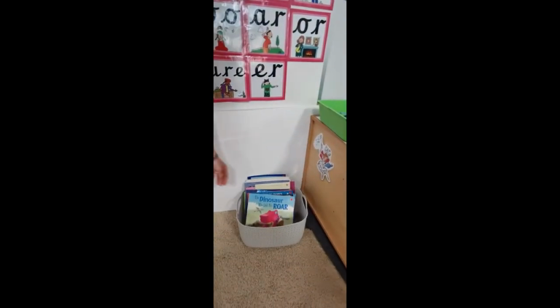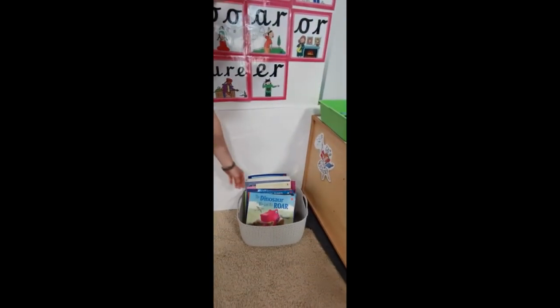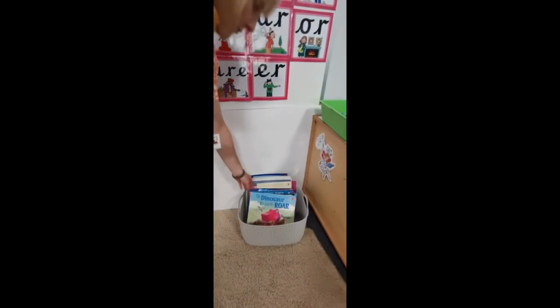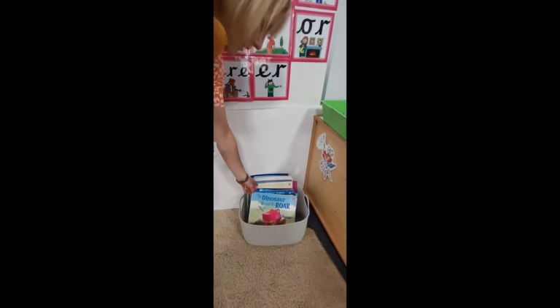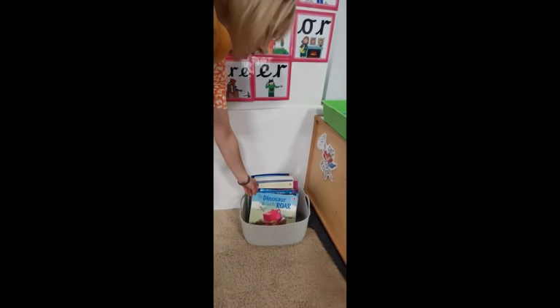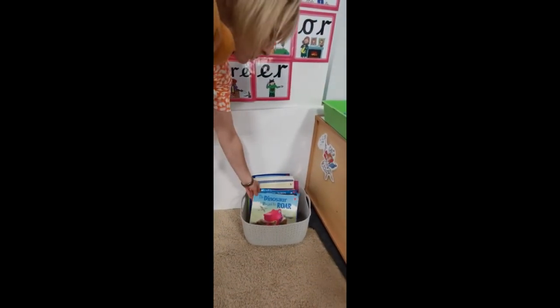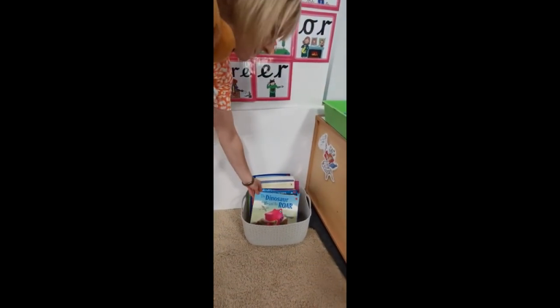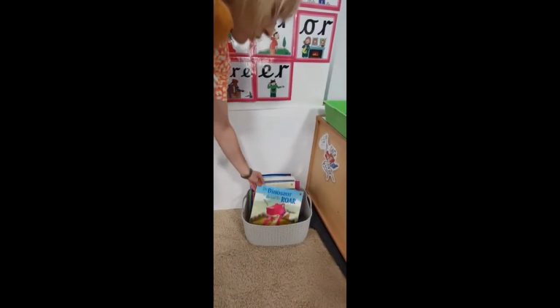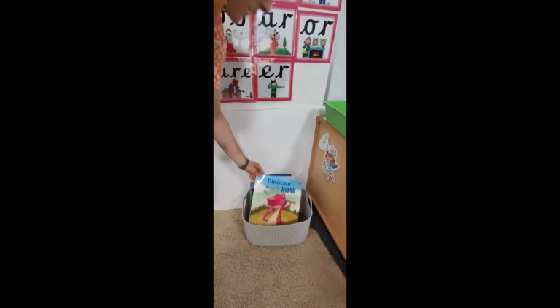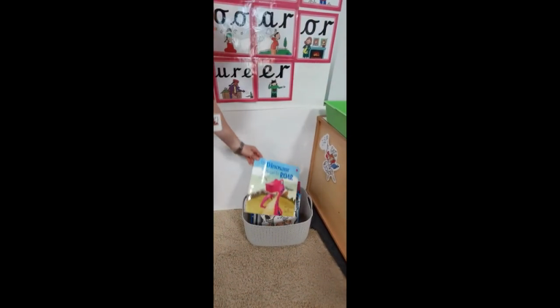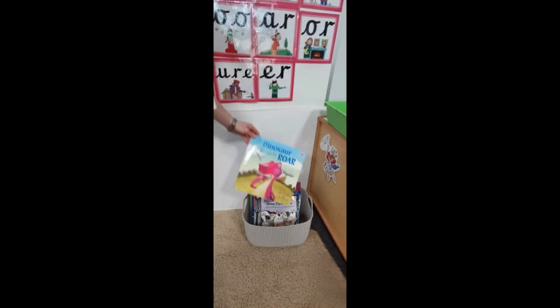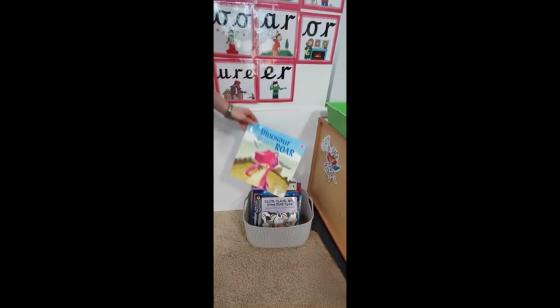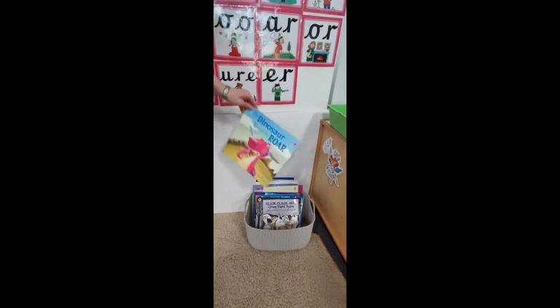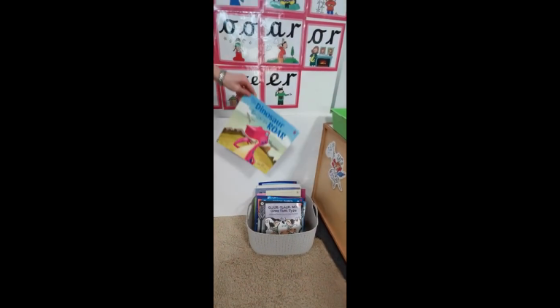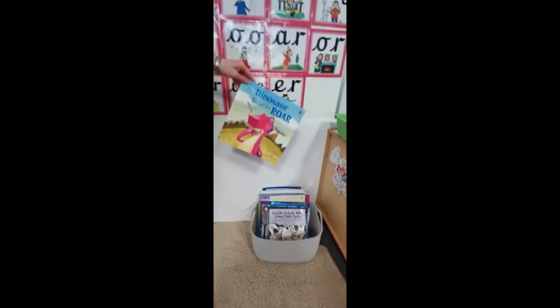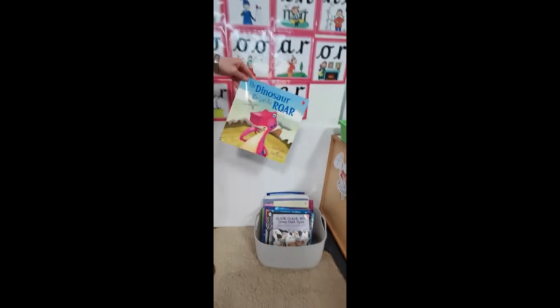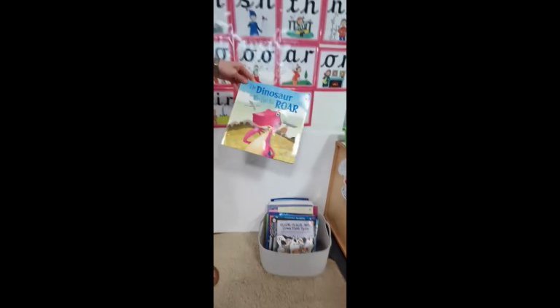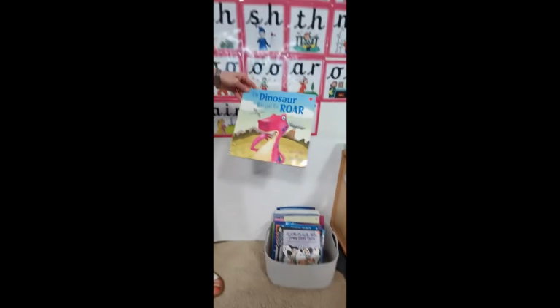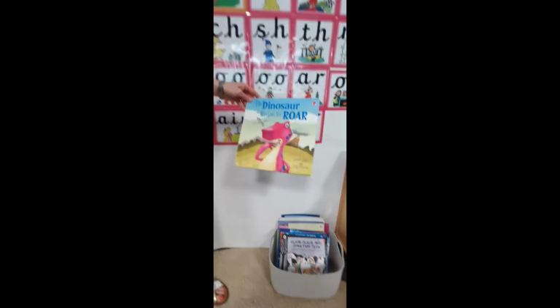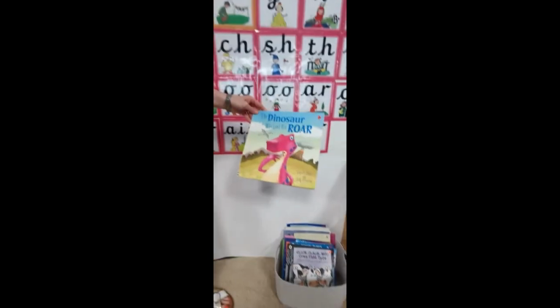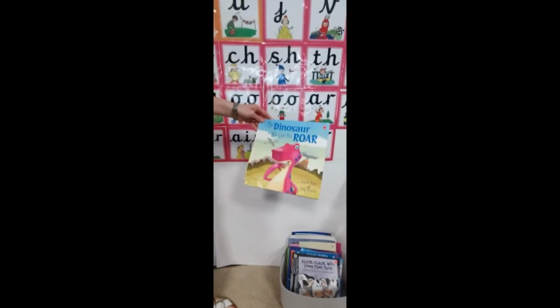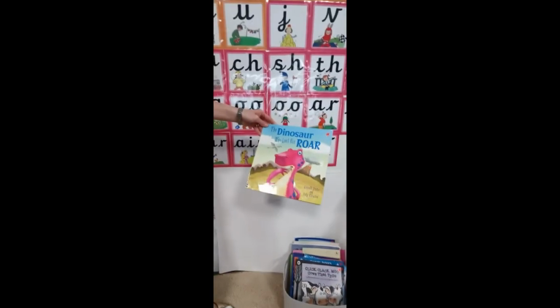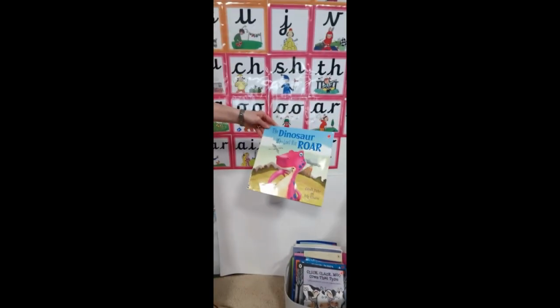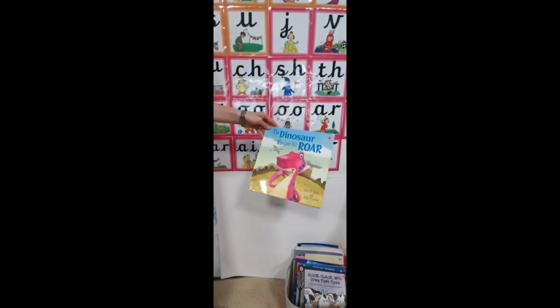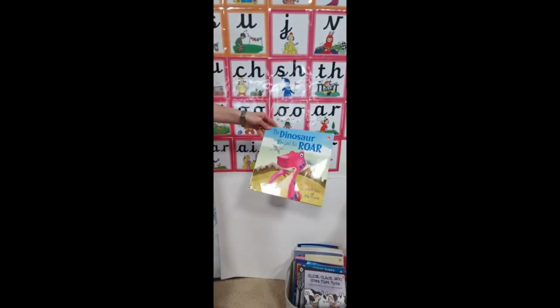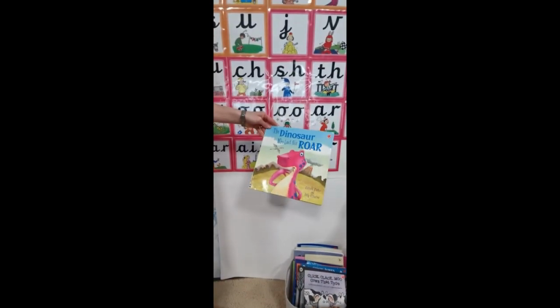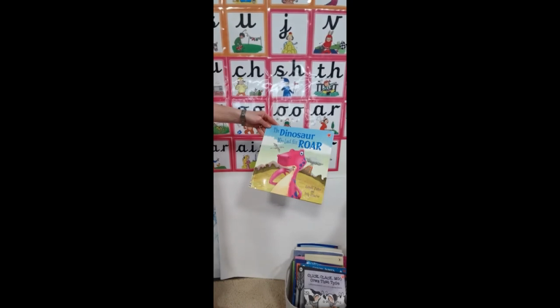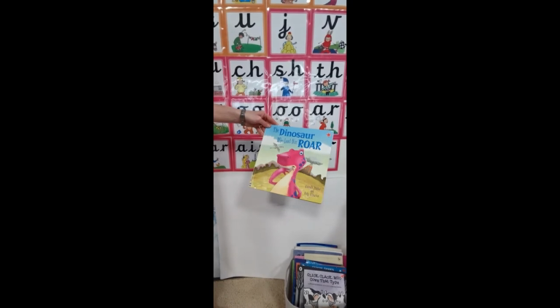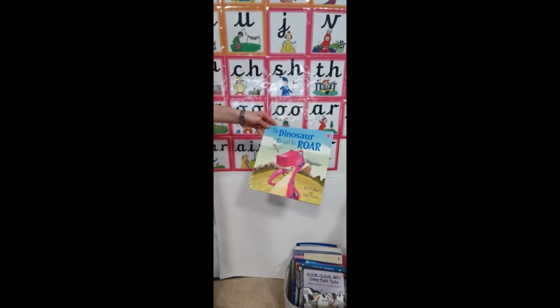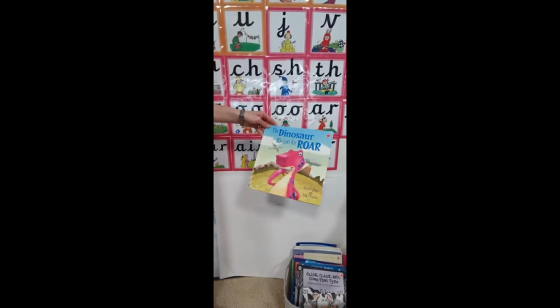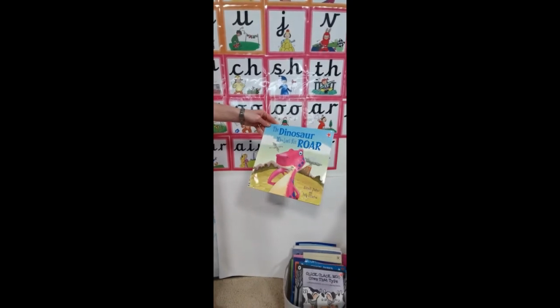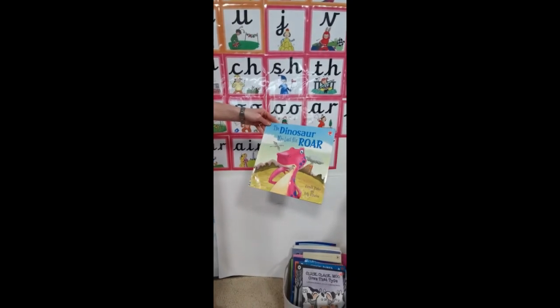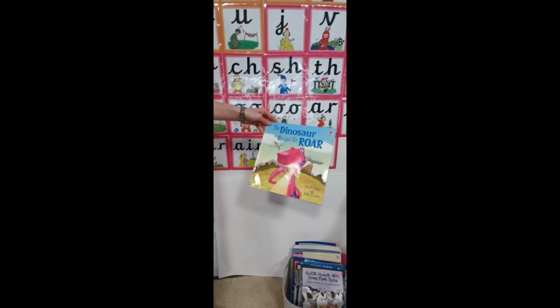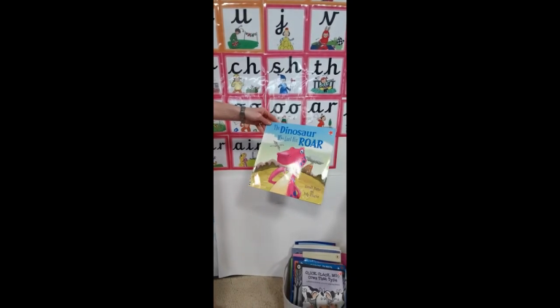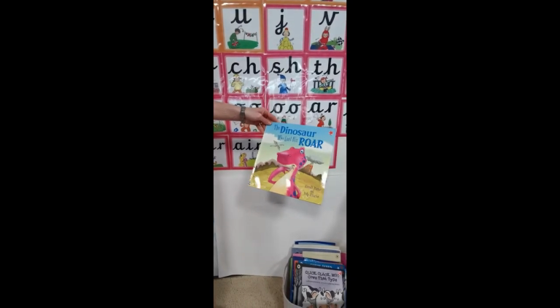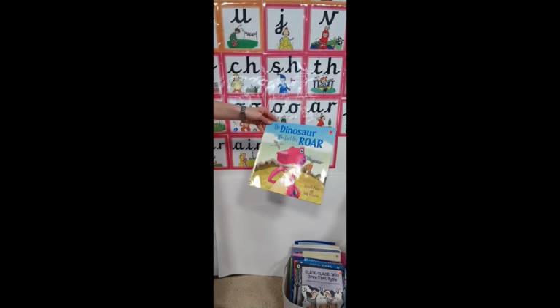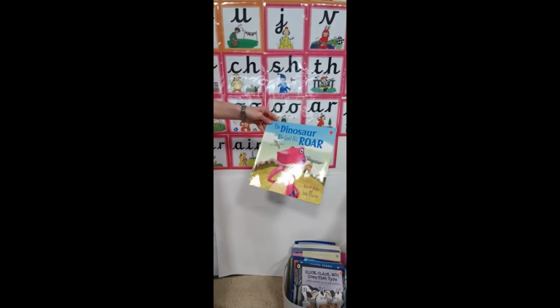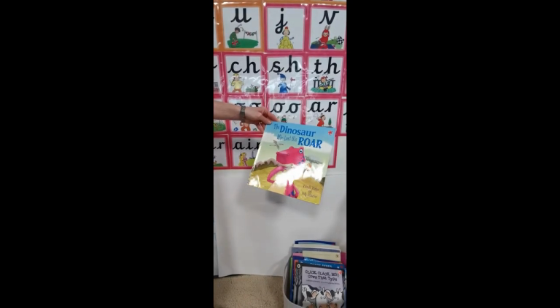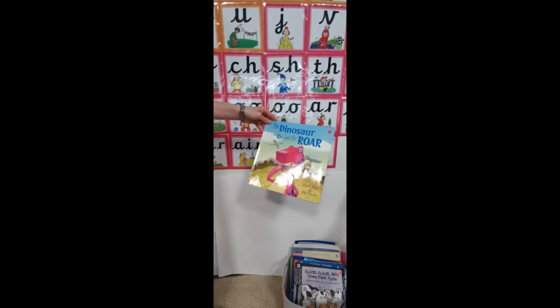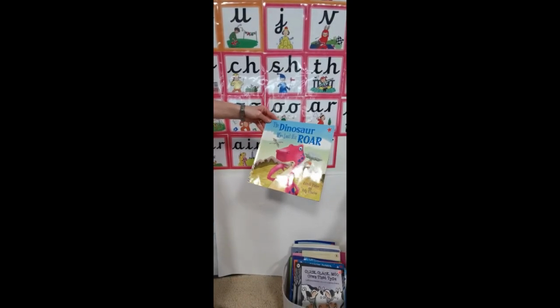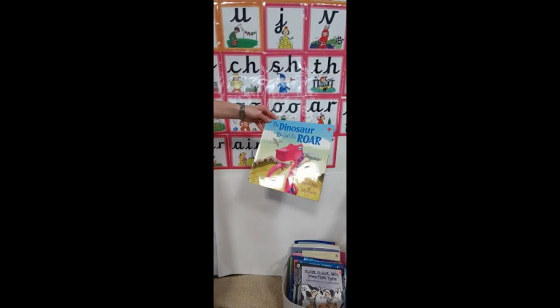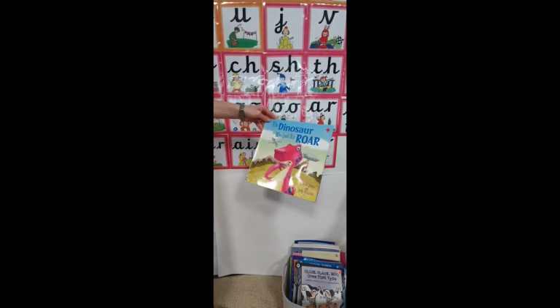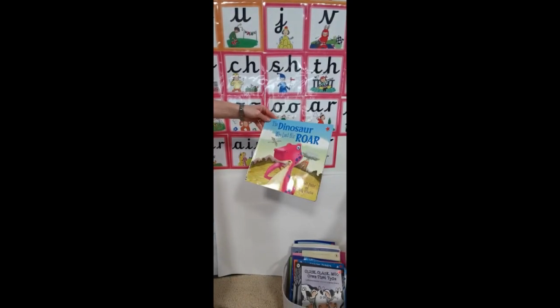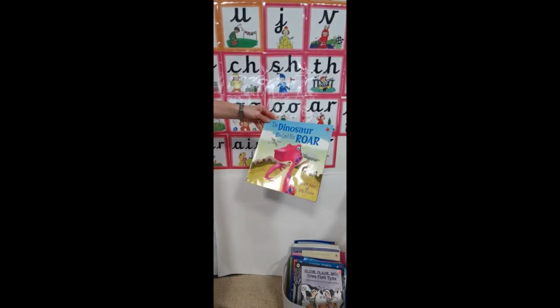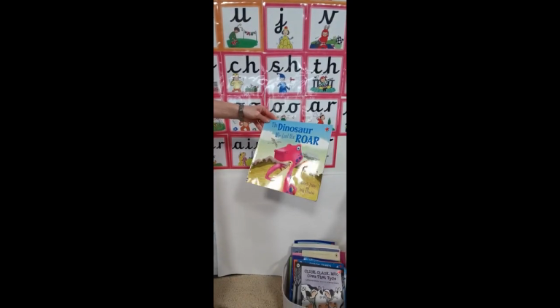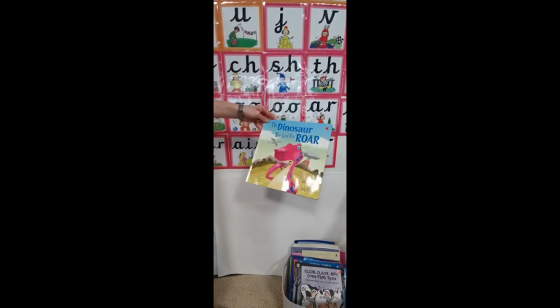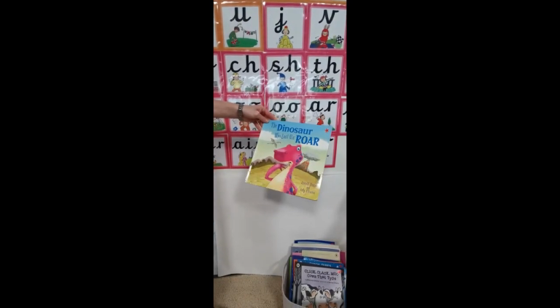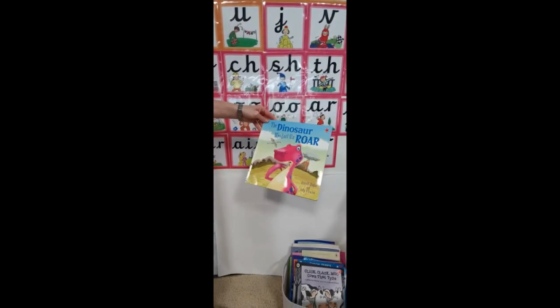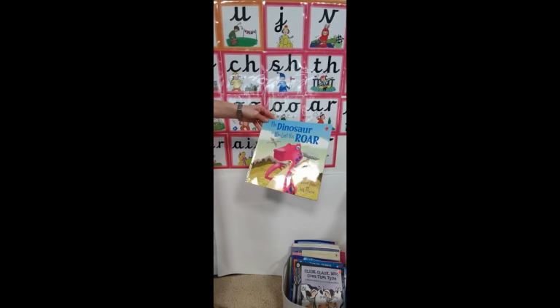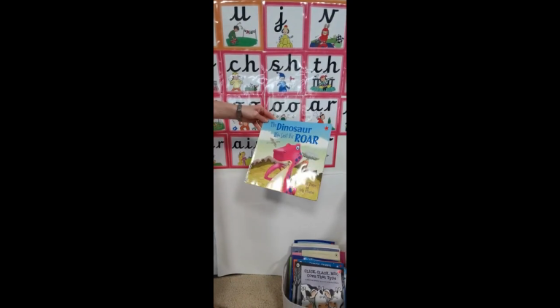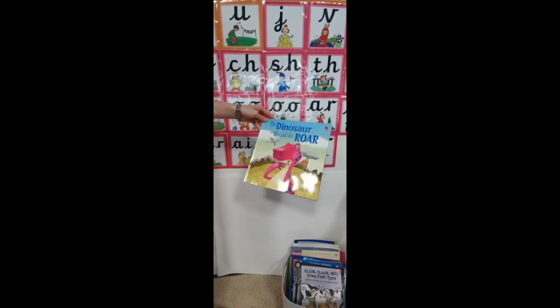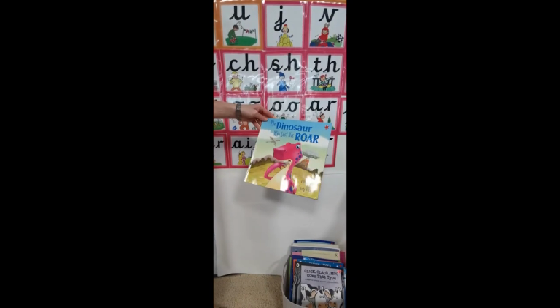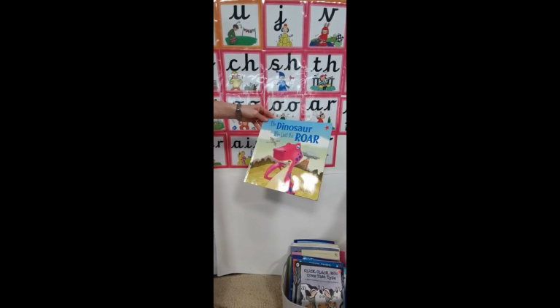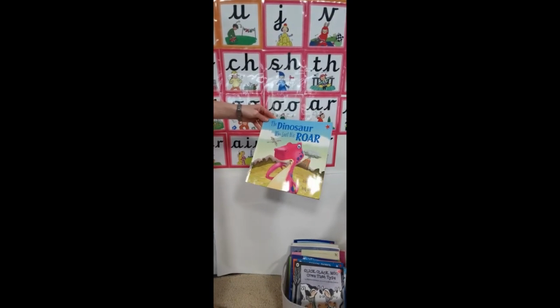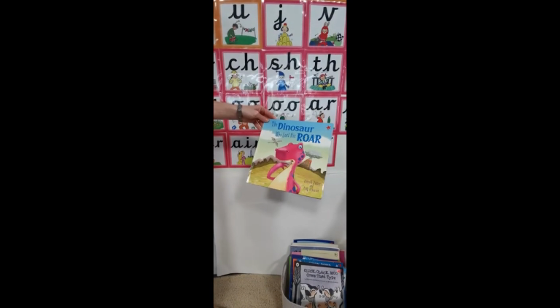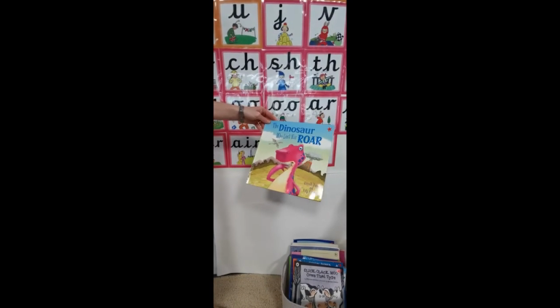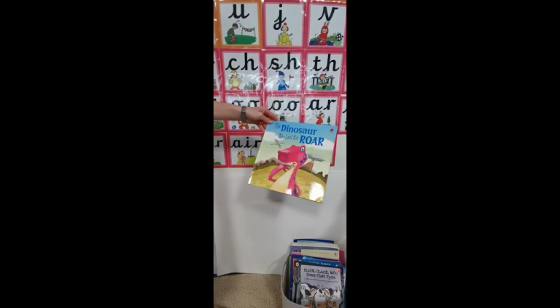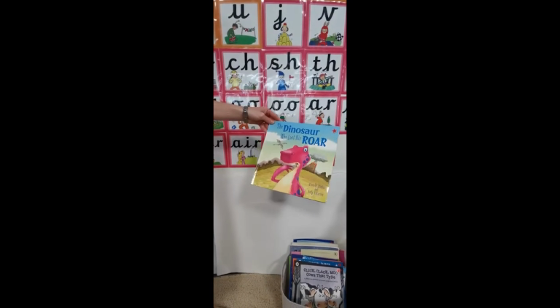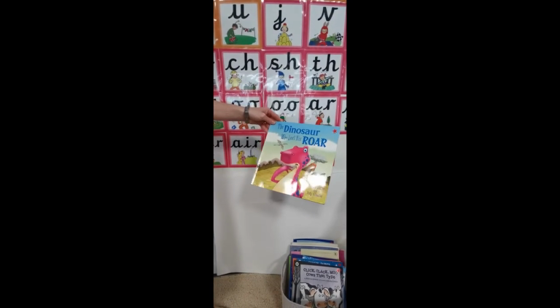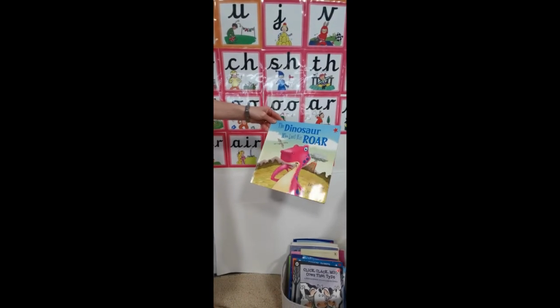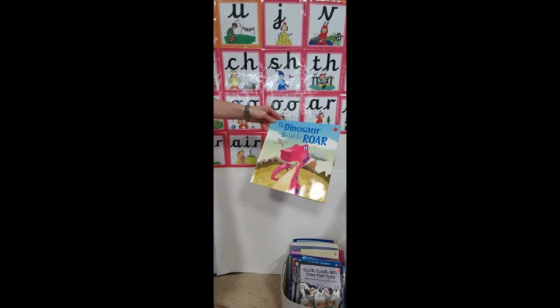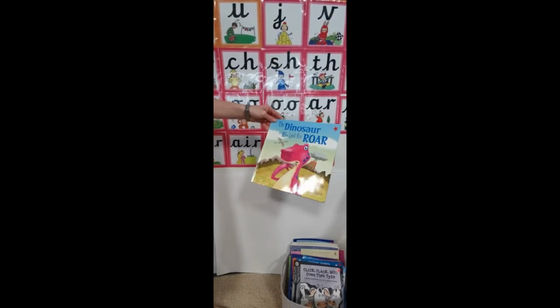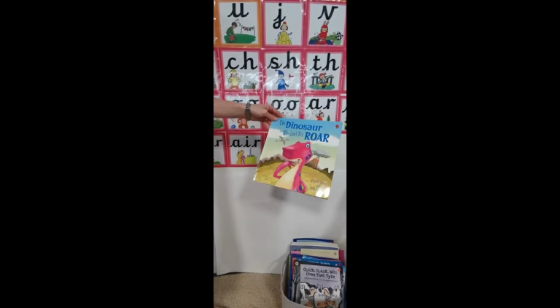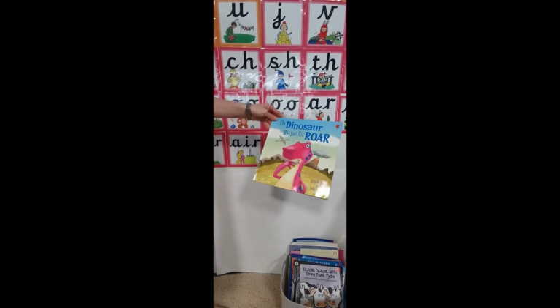We've got some lovely books in here that help us remember the different sounds. This is a really good story — The Dinosaur Who Lost His Roar — and that helps us to remember the sound R.